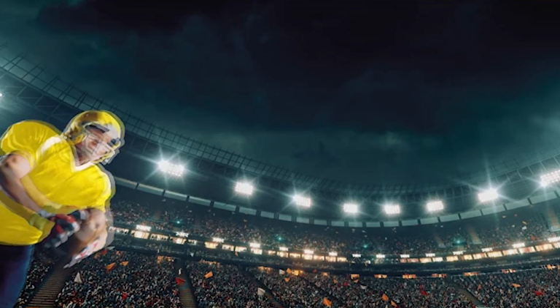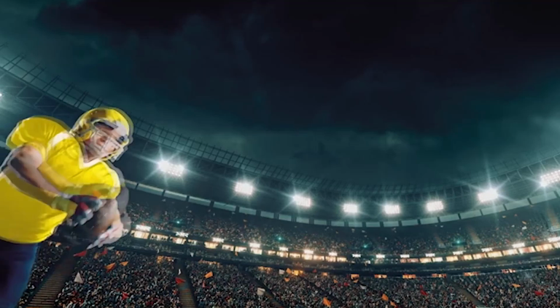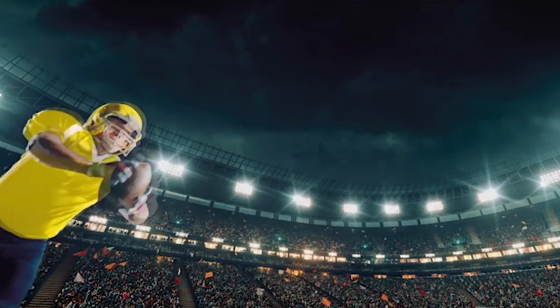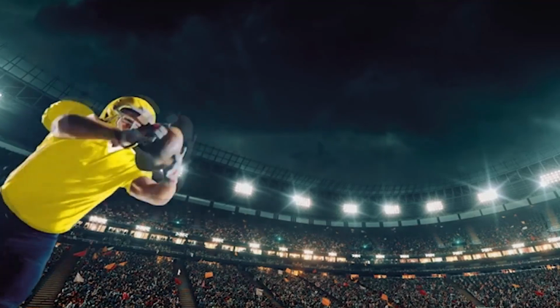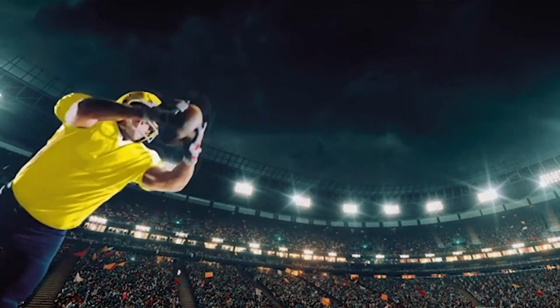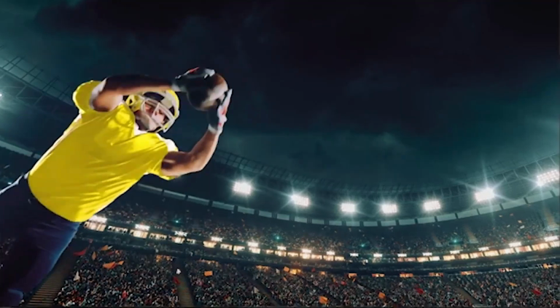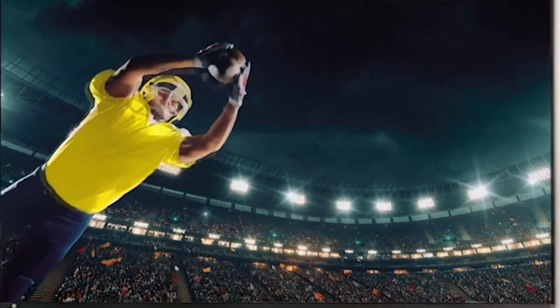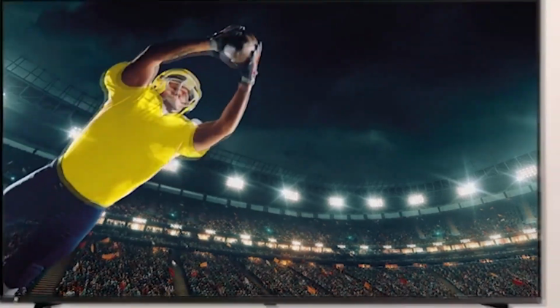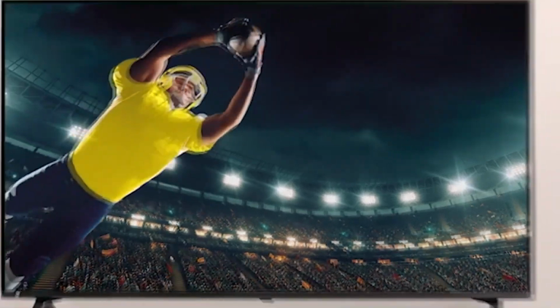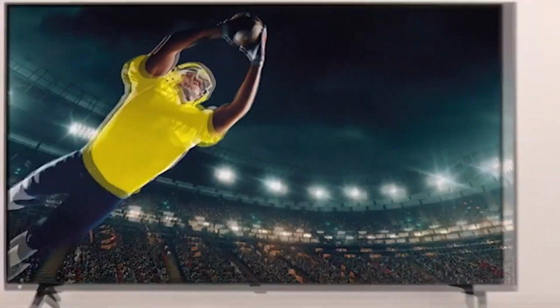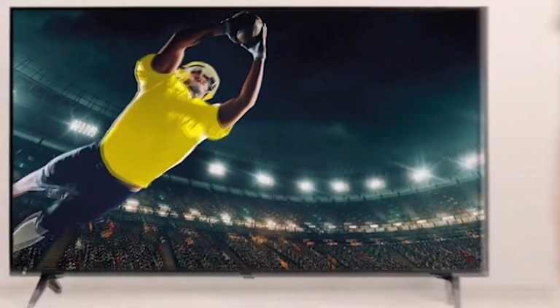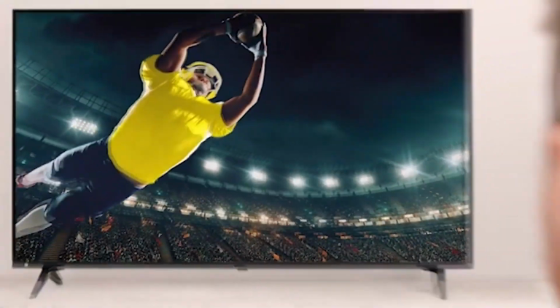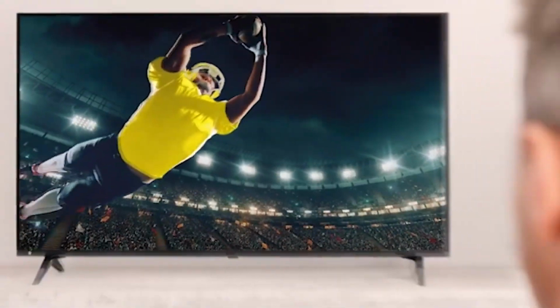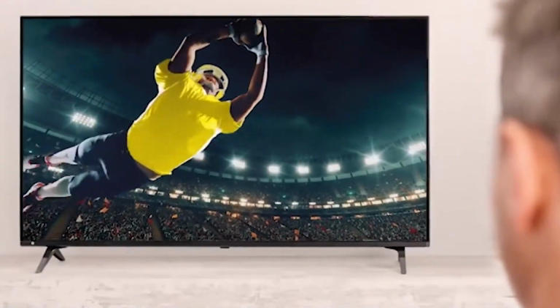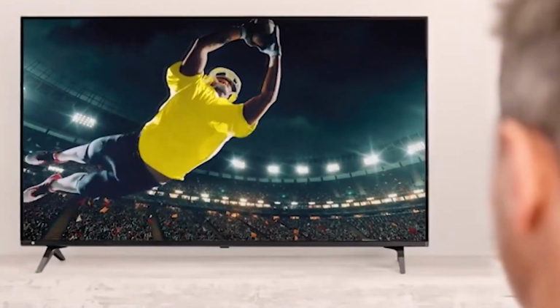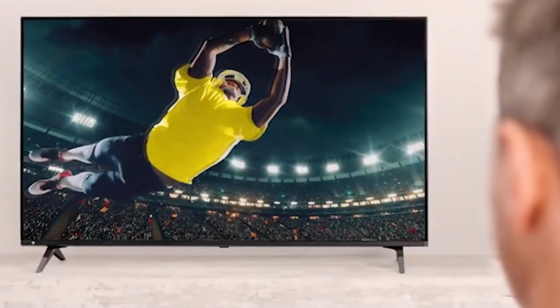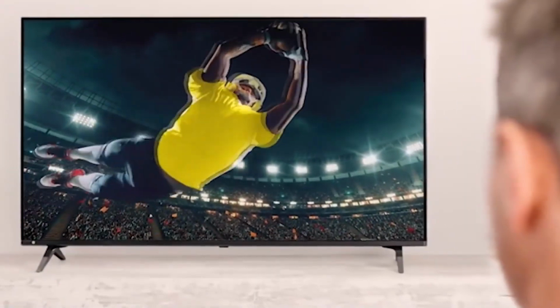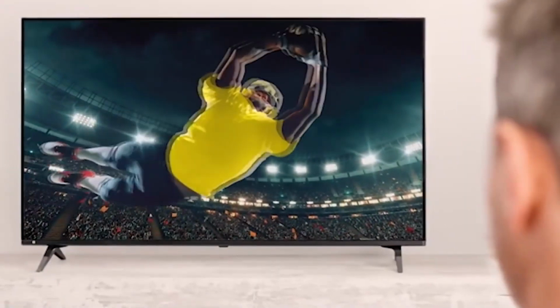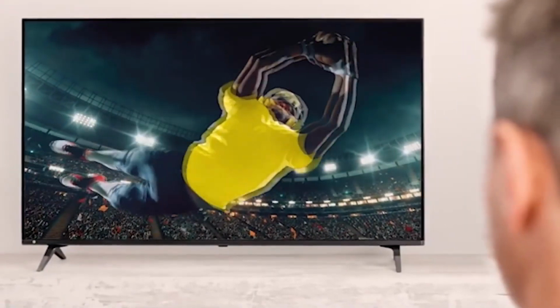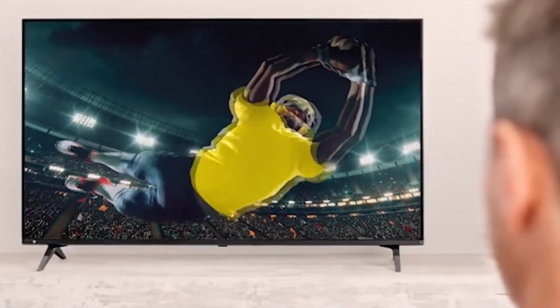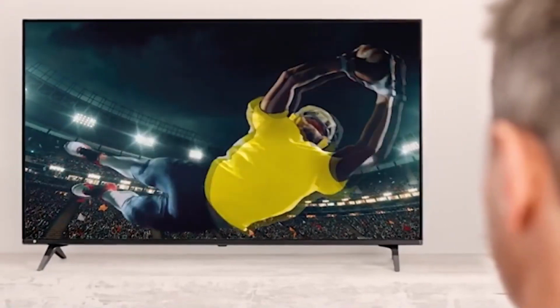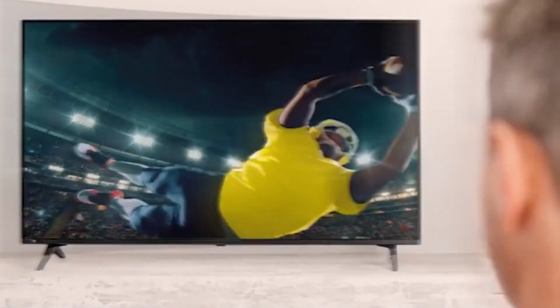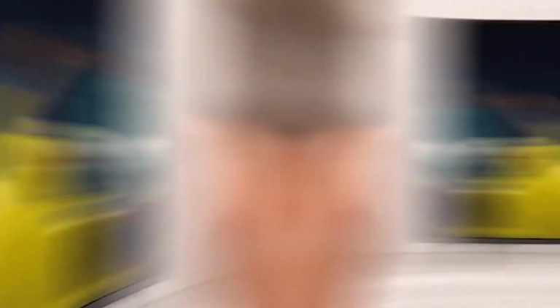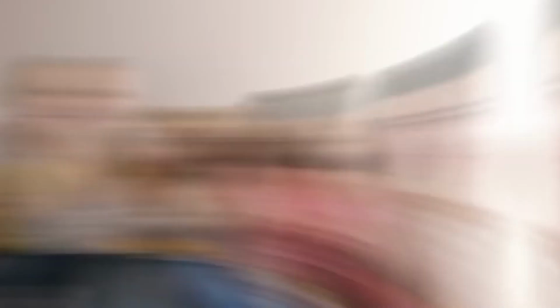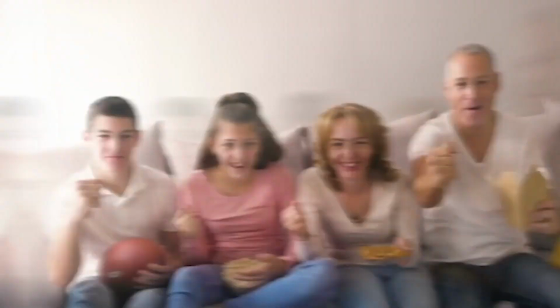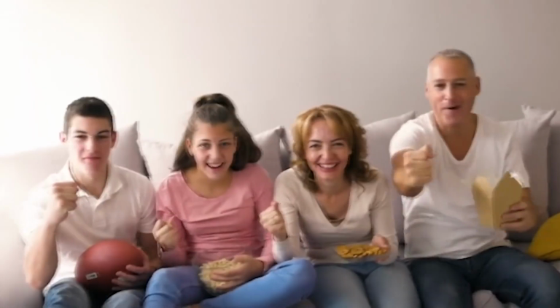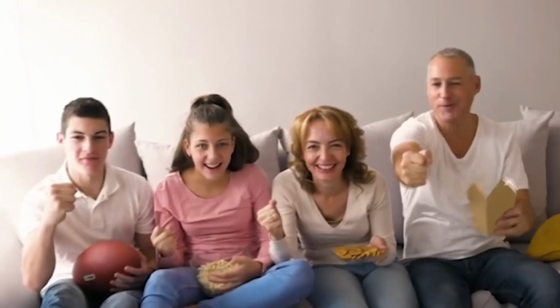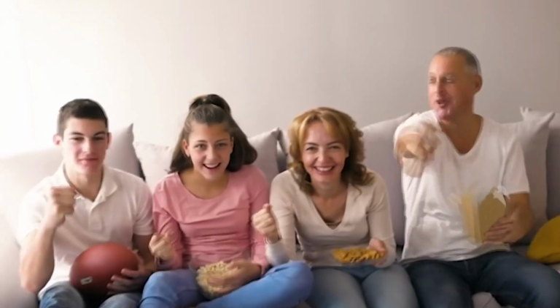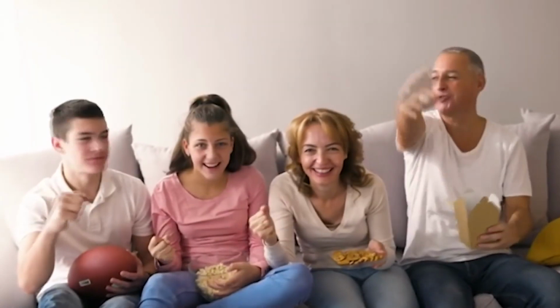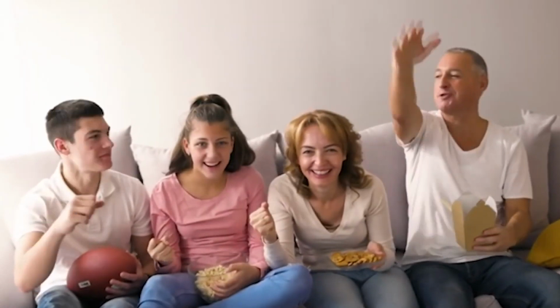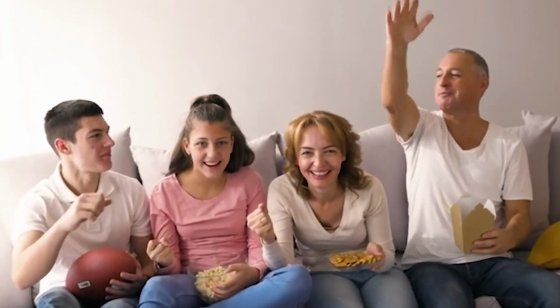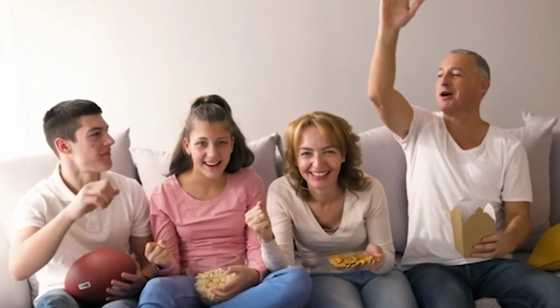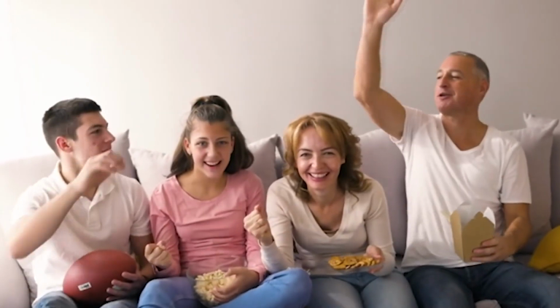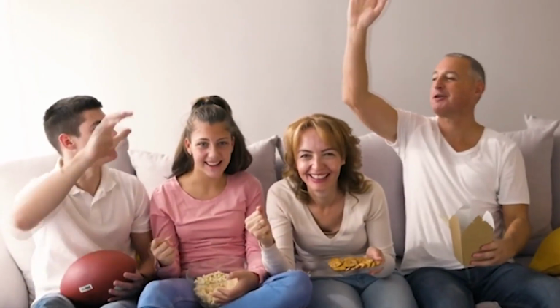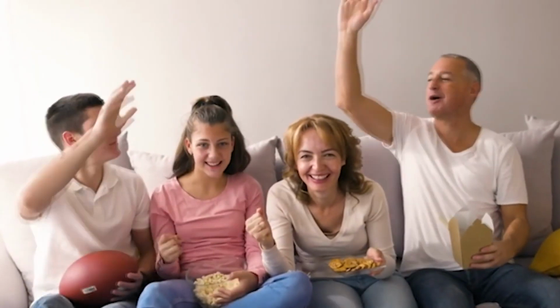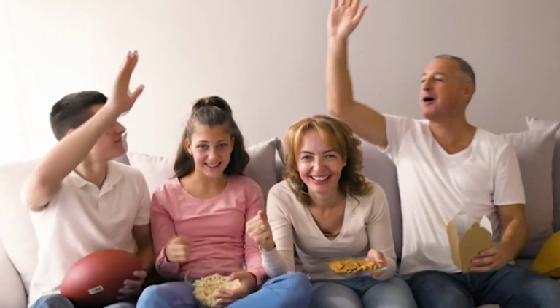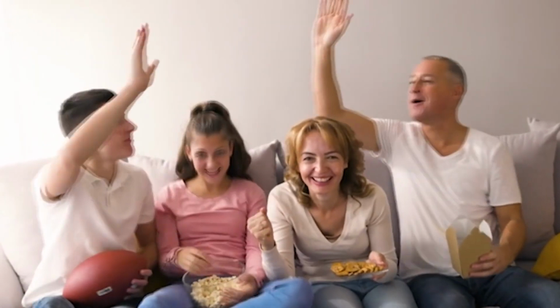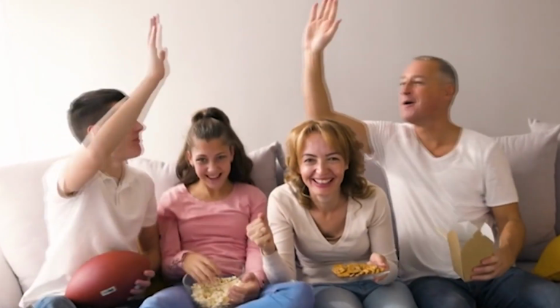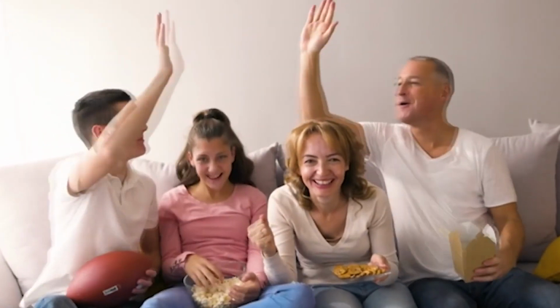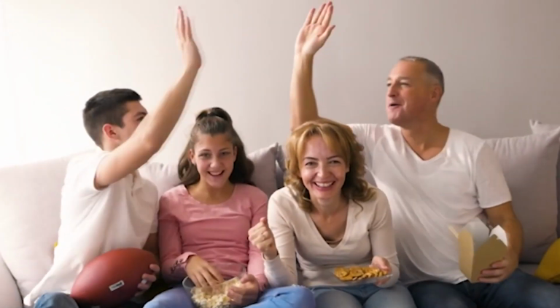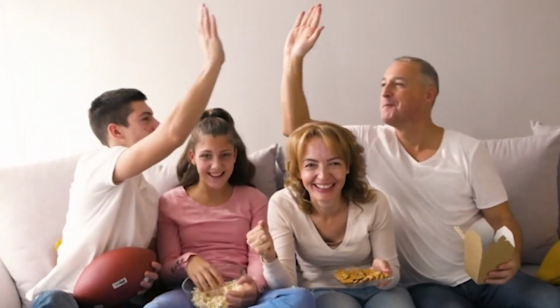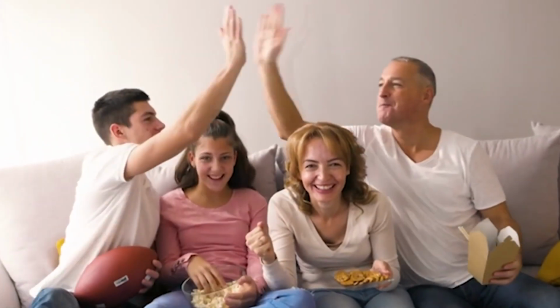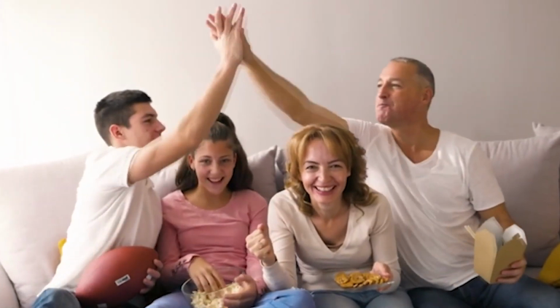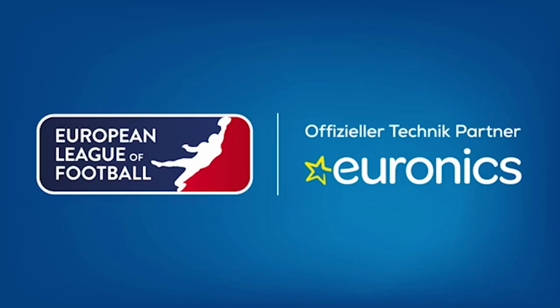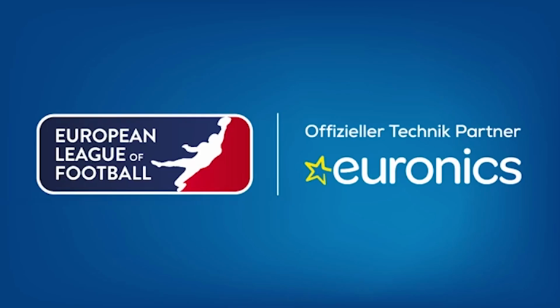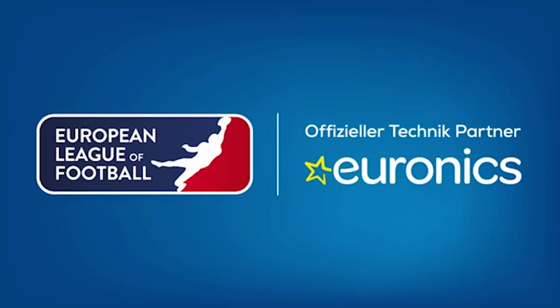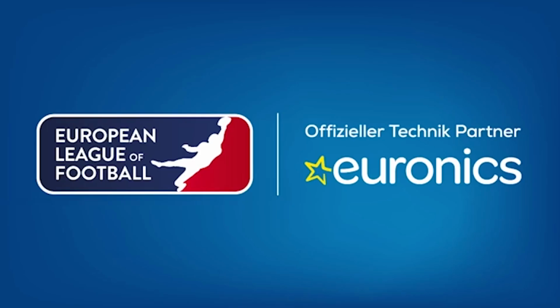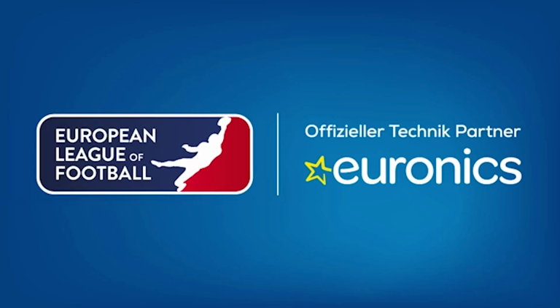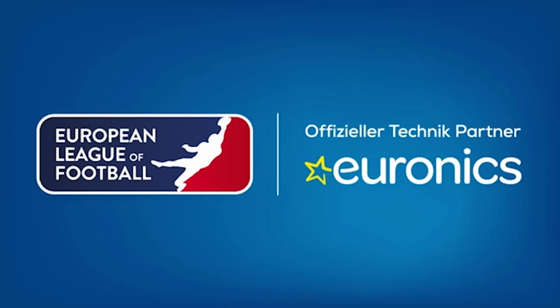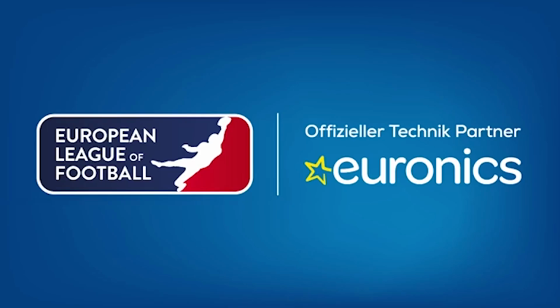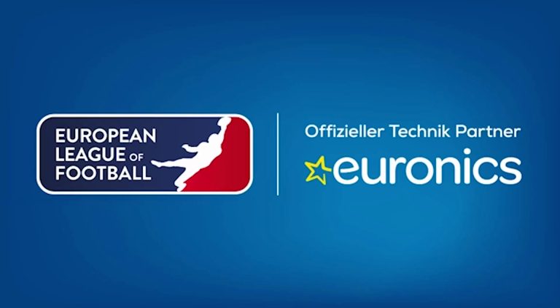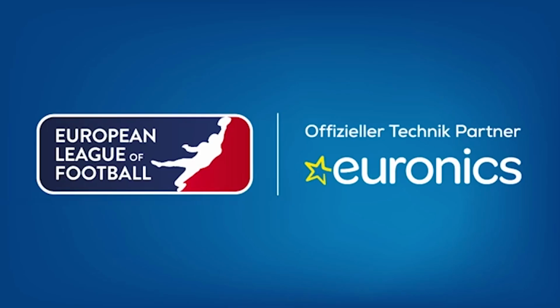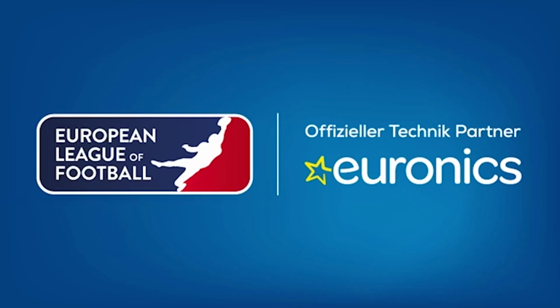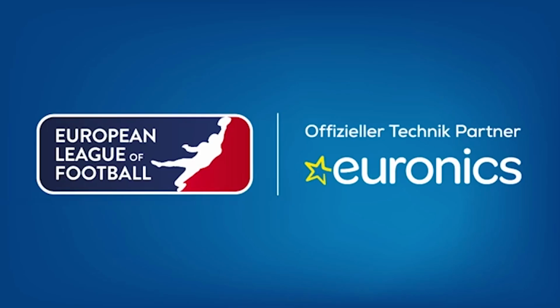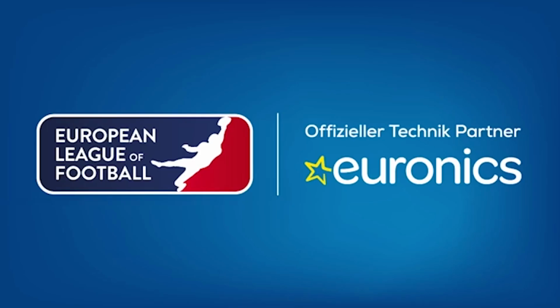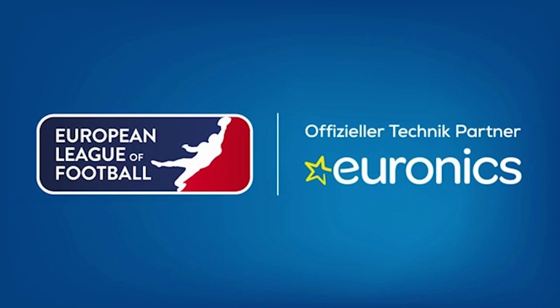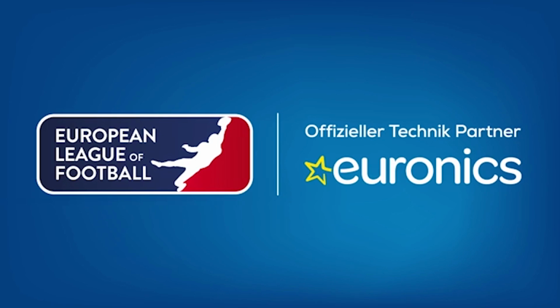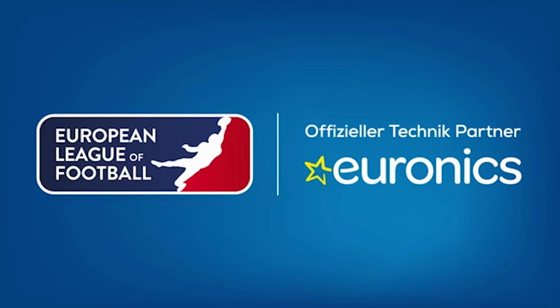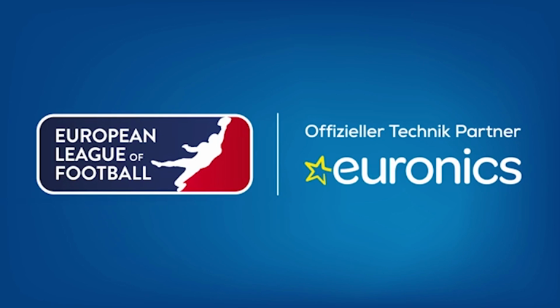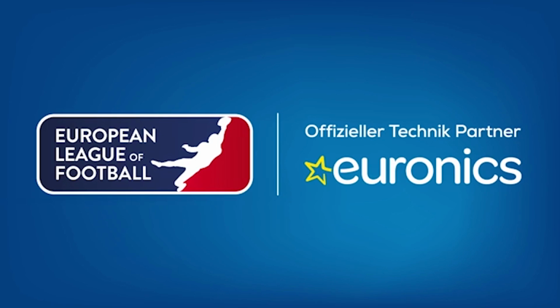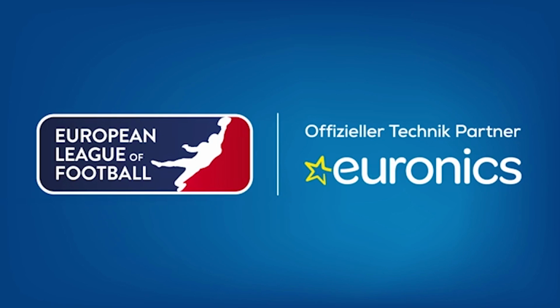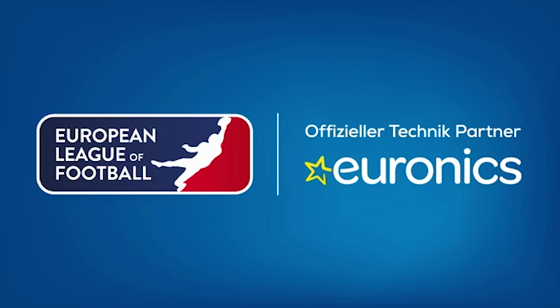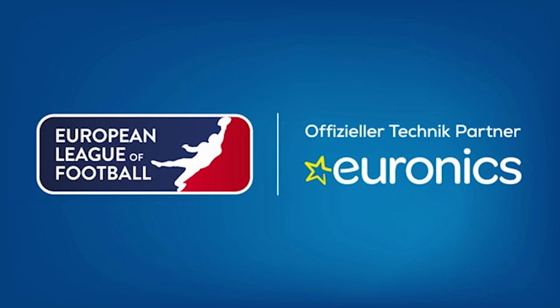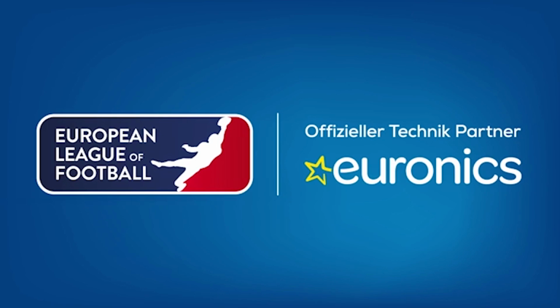Have fun with the weekend highlights of the European League of Football, presented by Euronics, proud technology partner of the ELF.